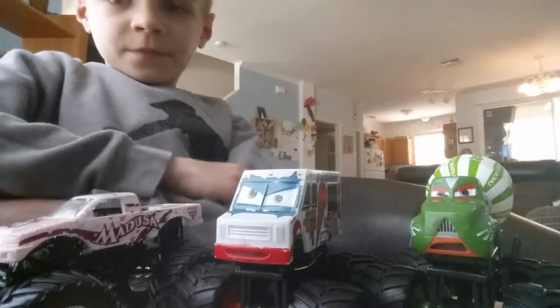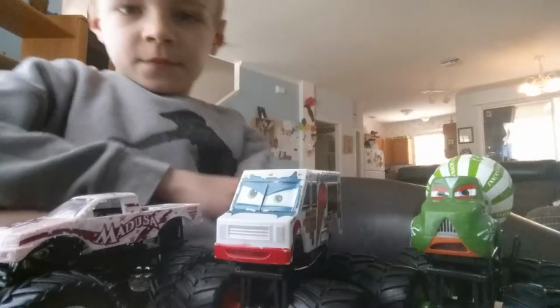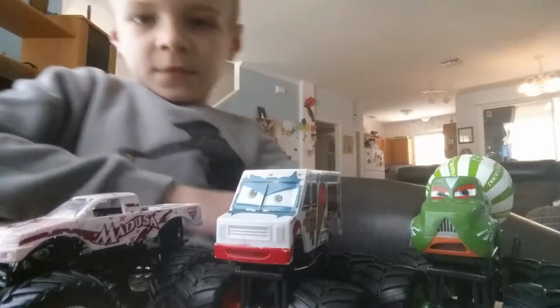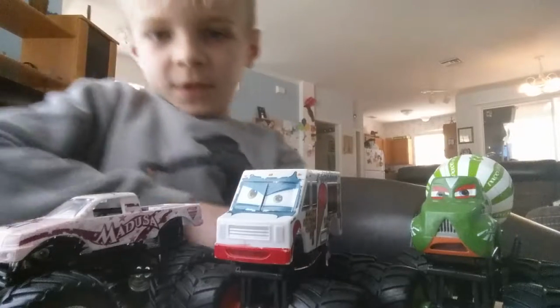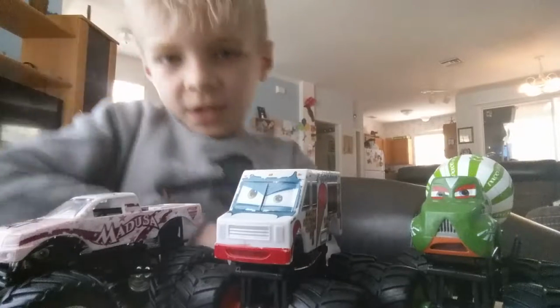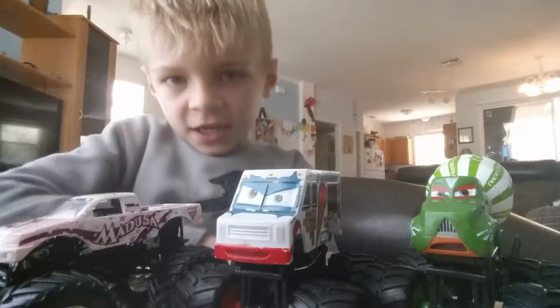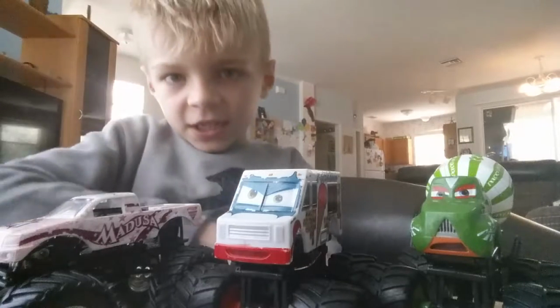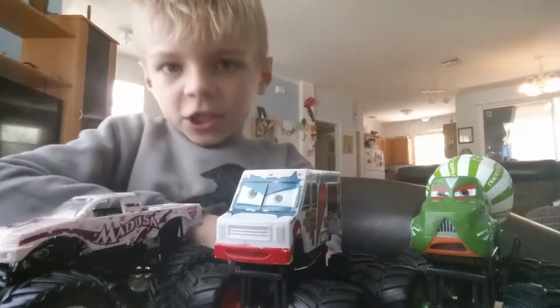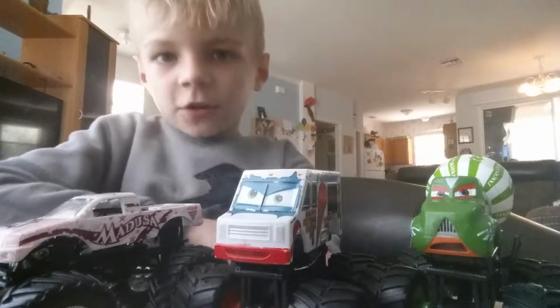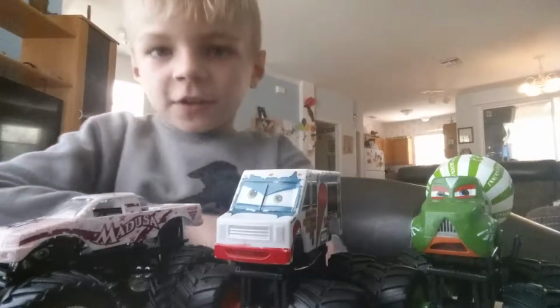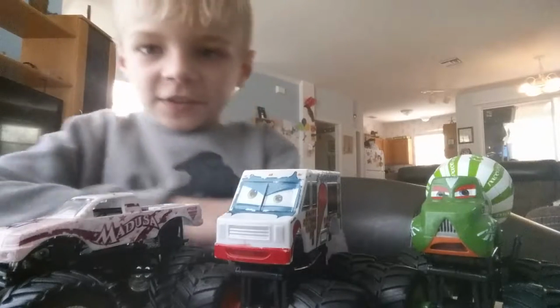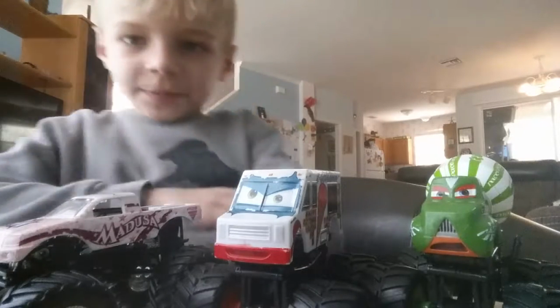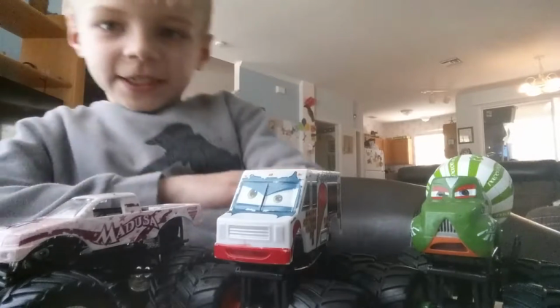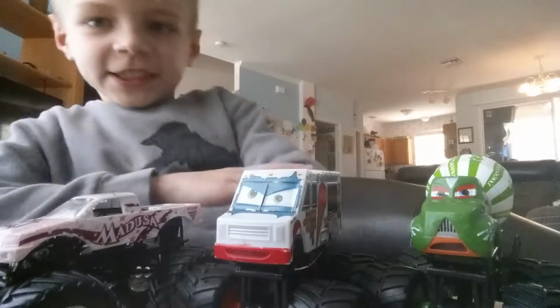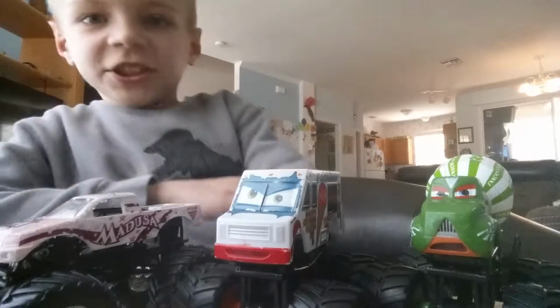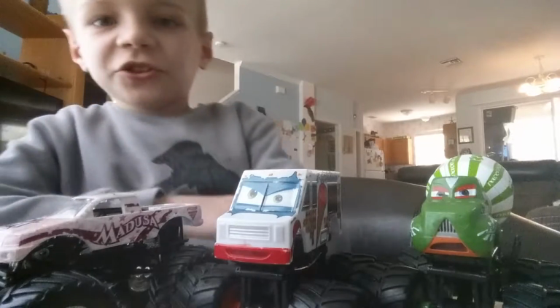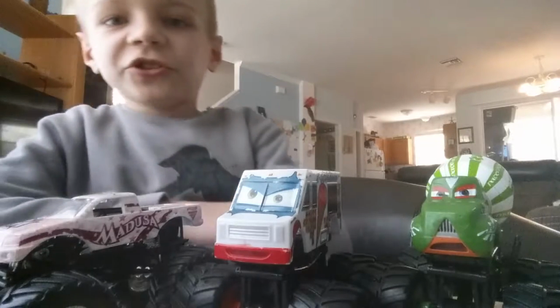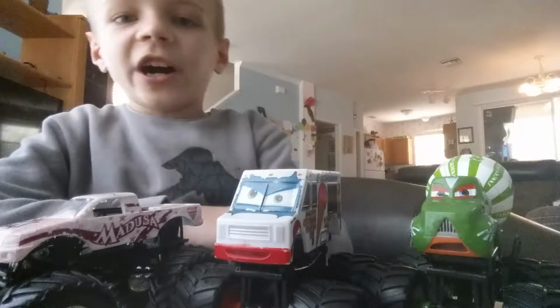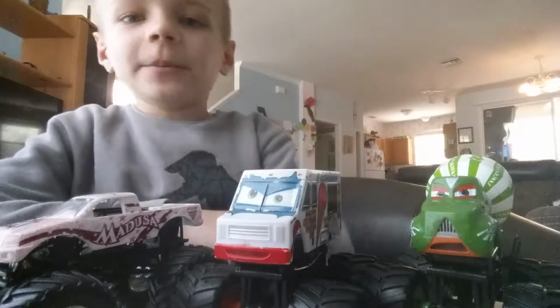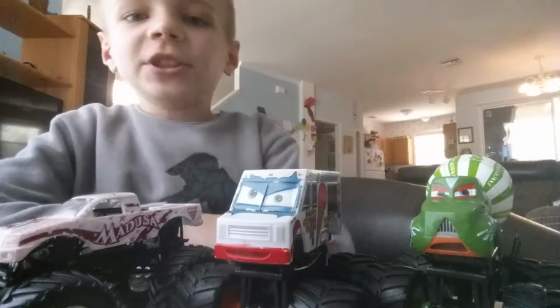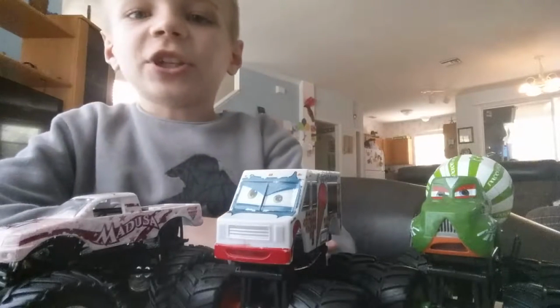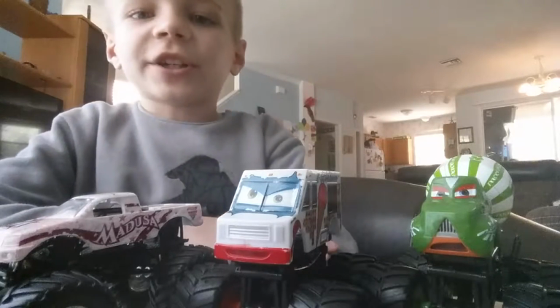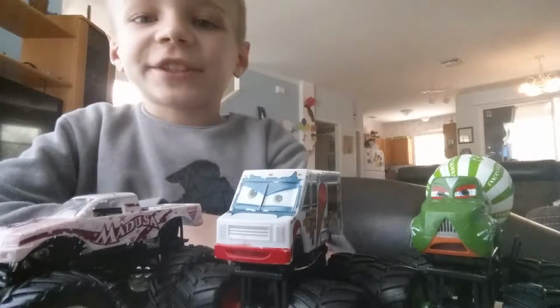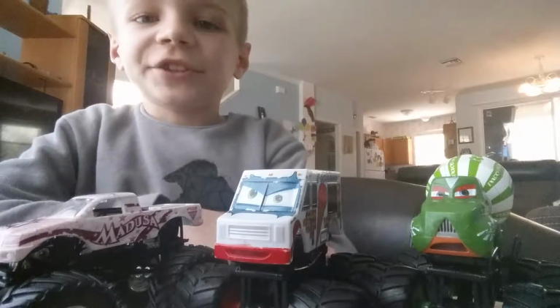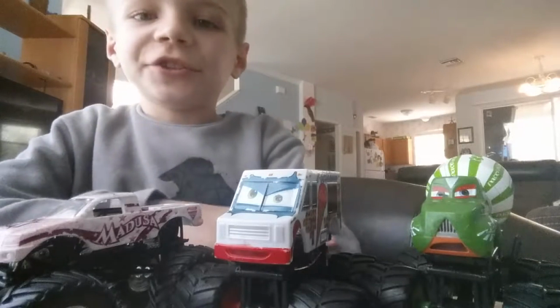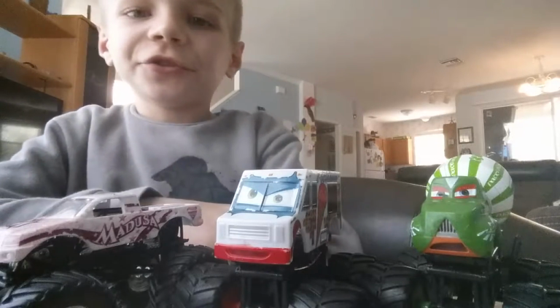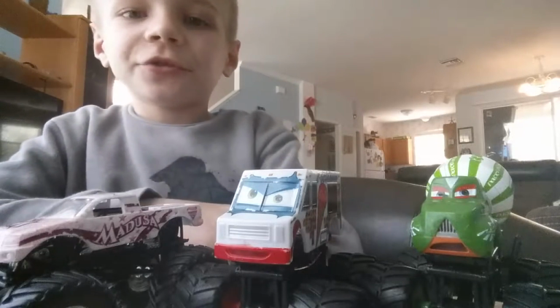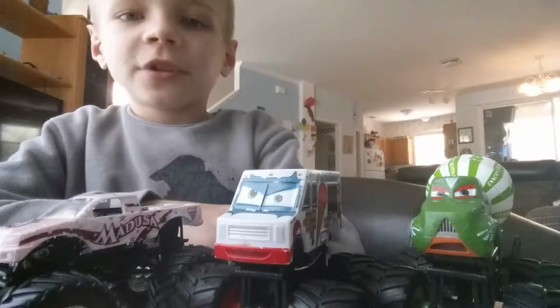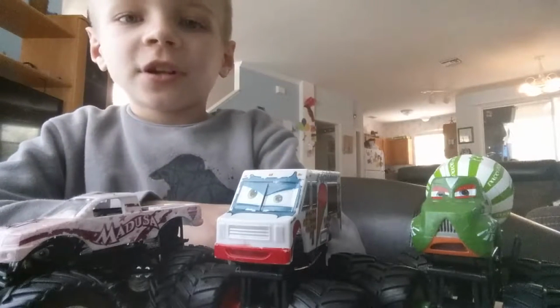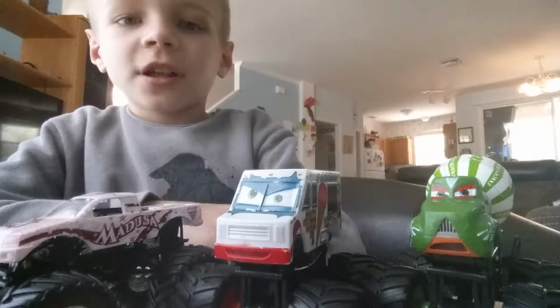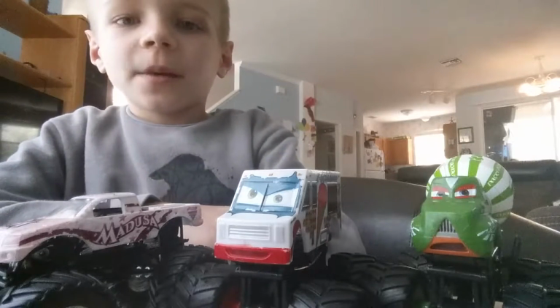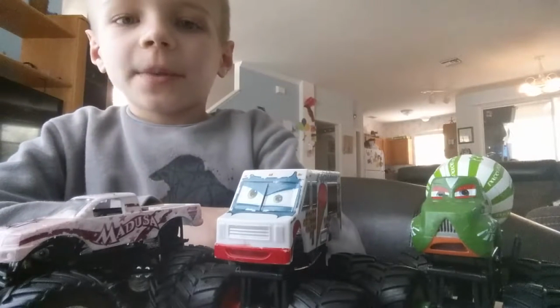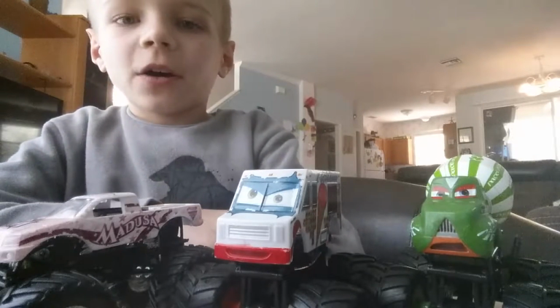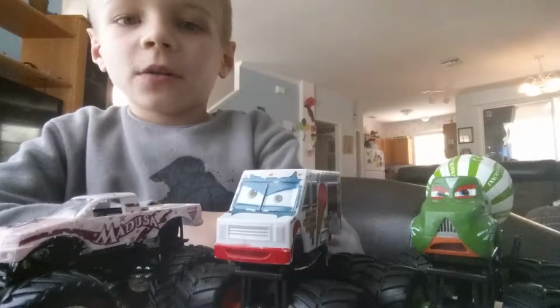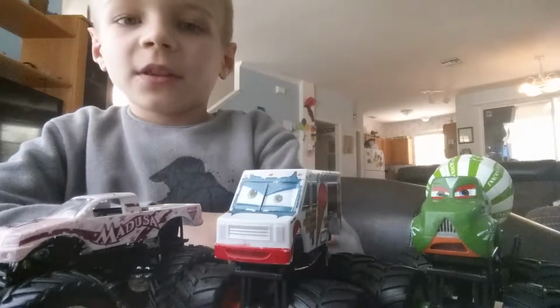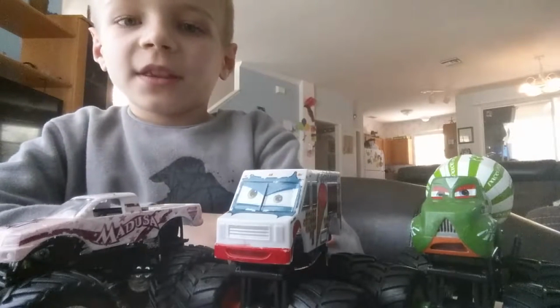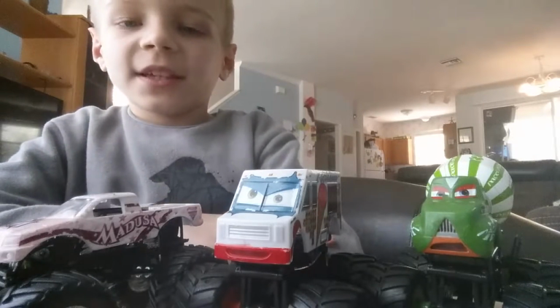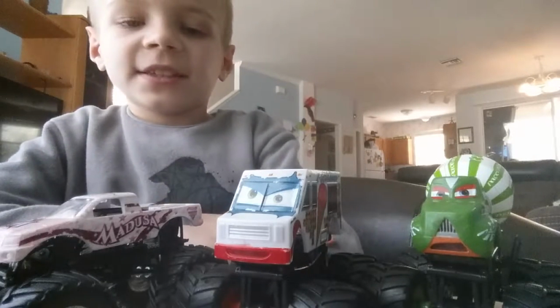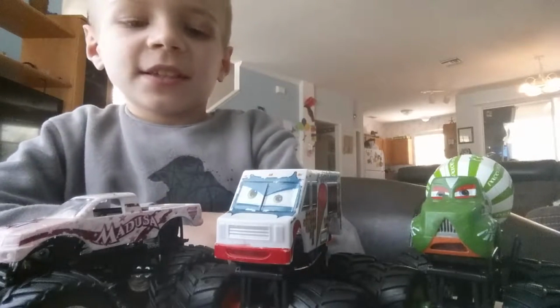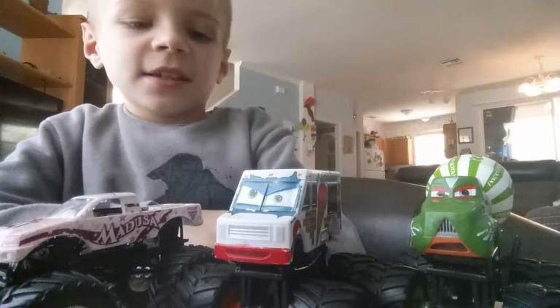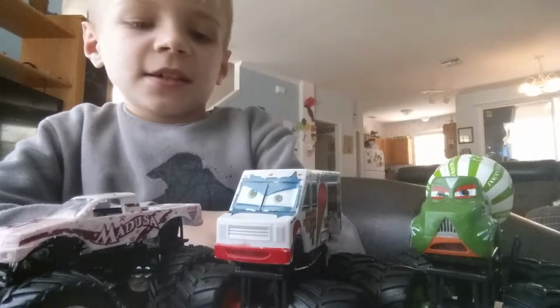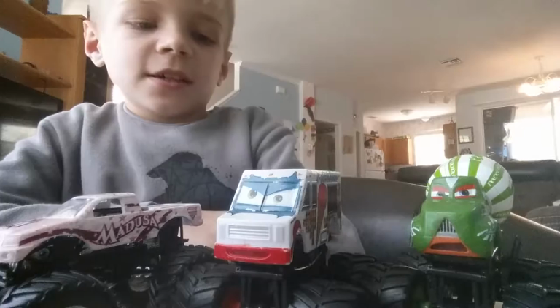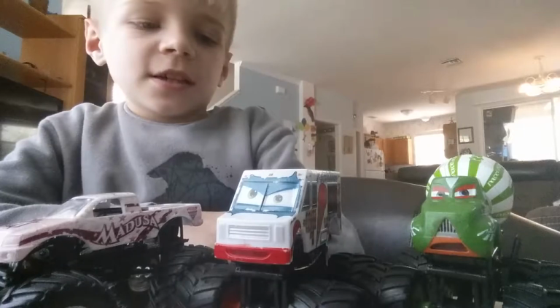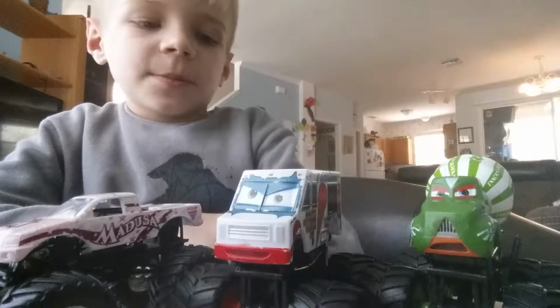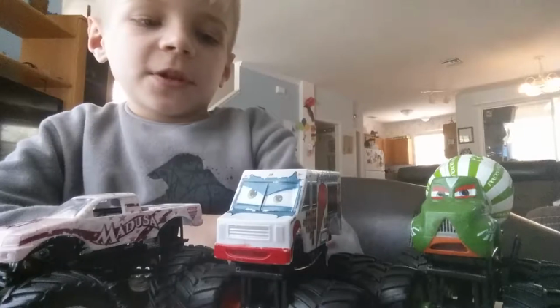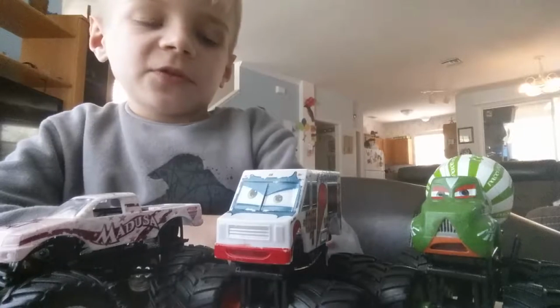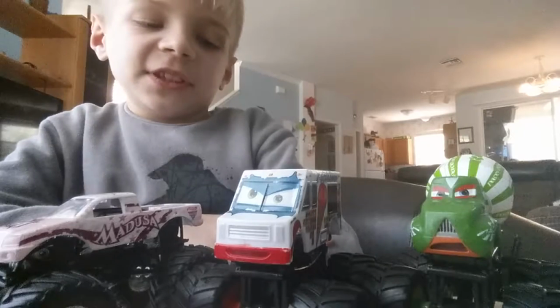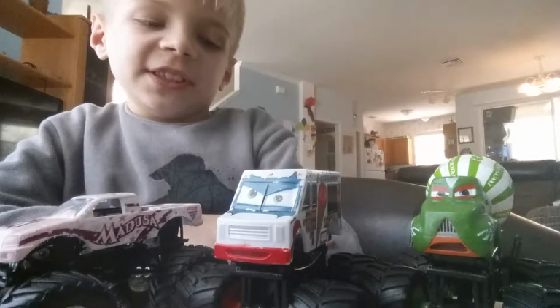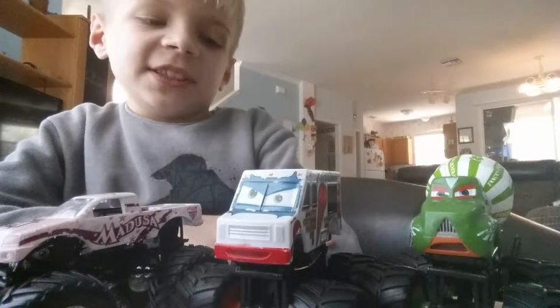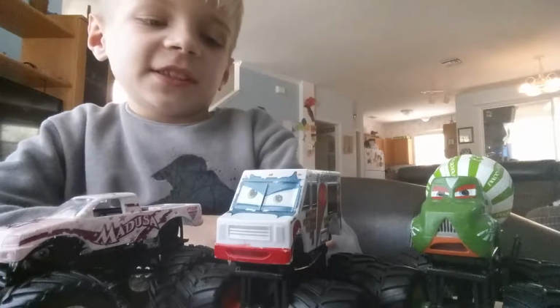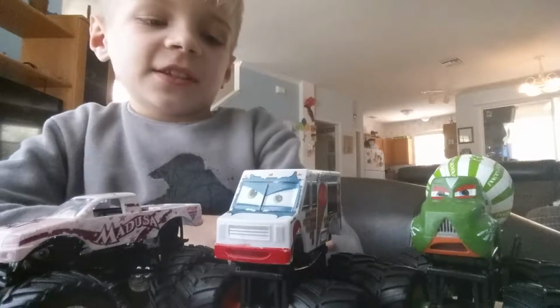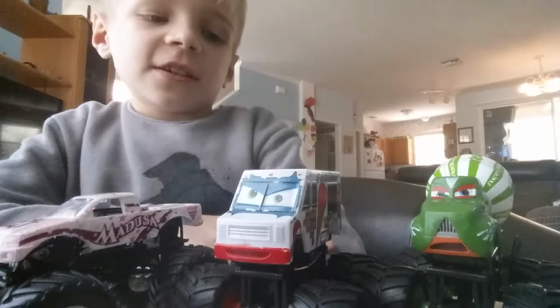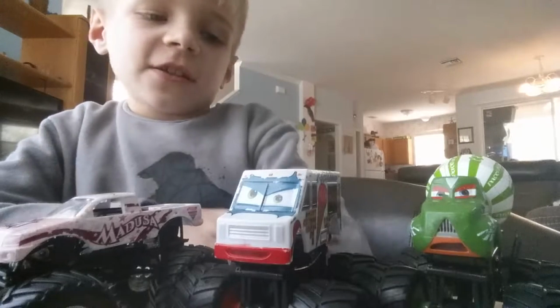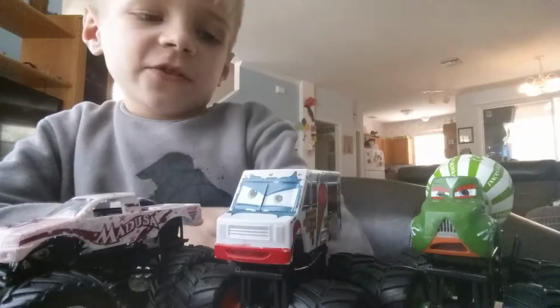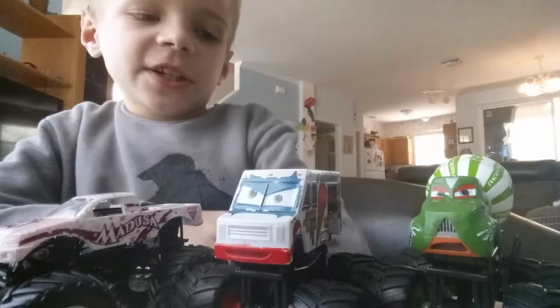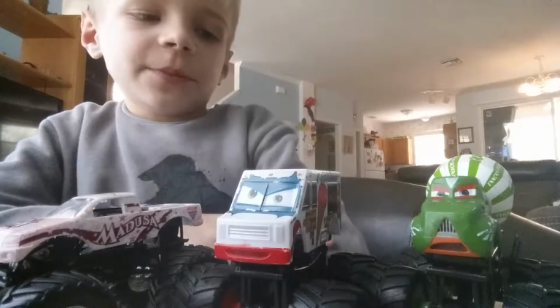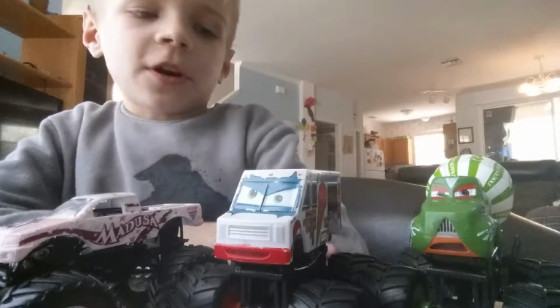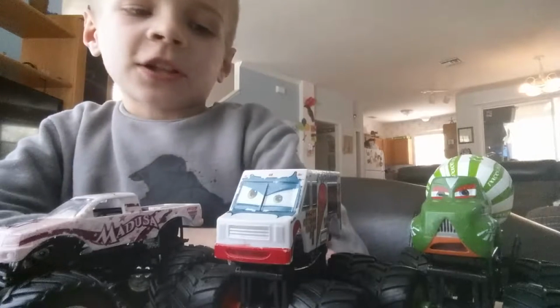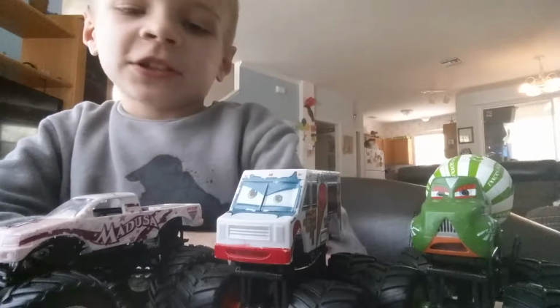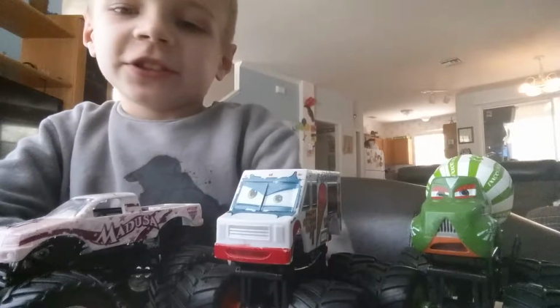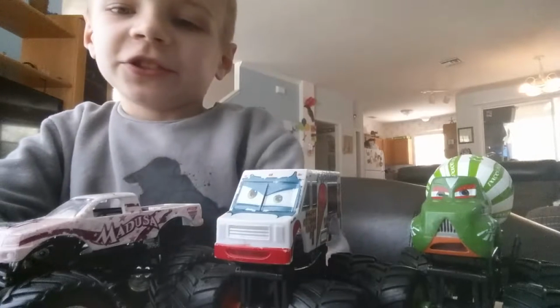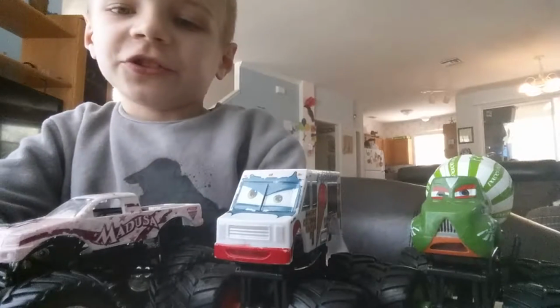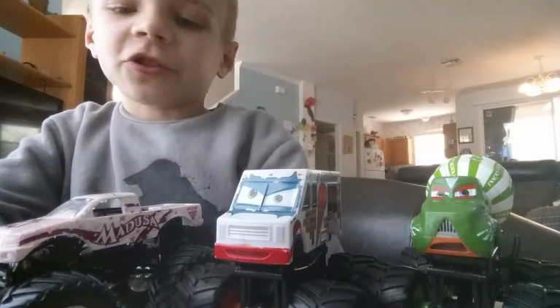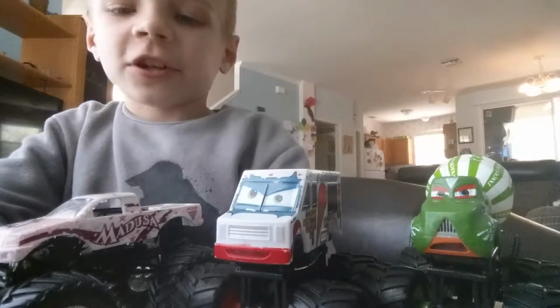Hello everybody! Today I'll be talking to you about these three monster trucks.